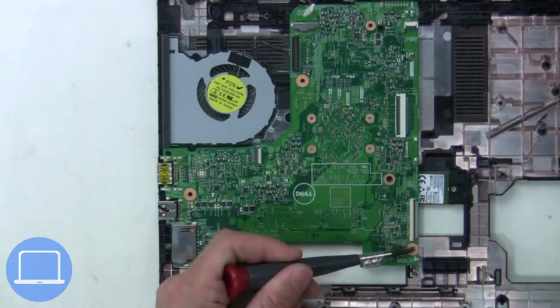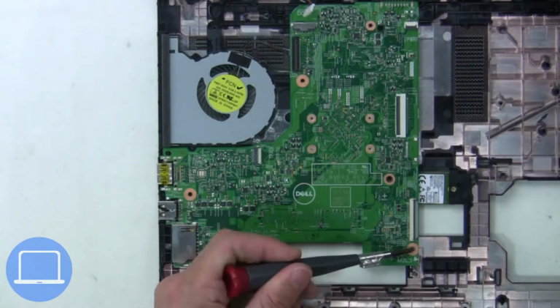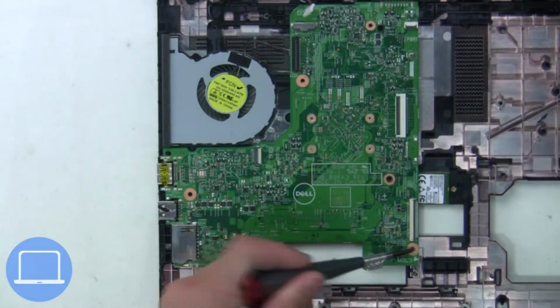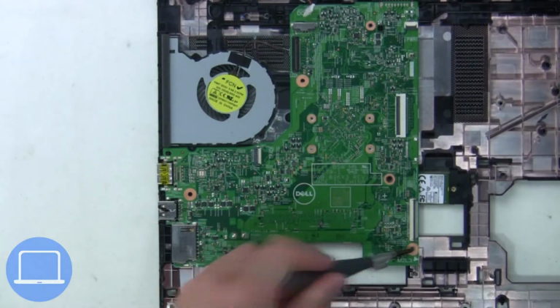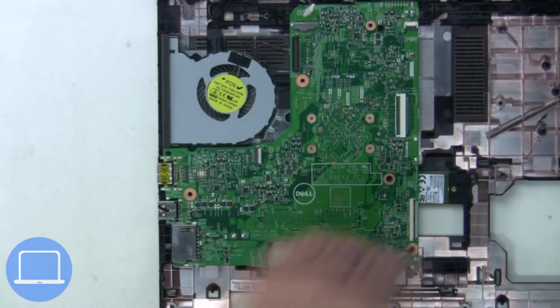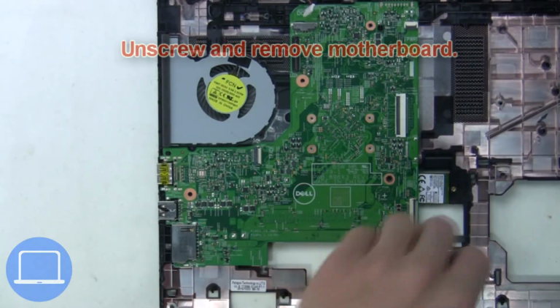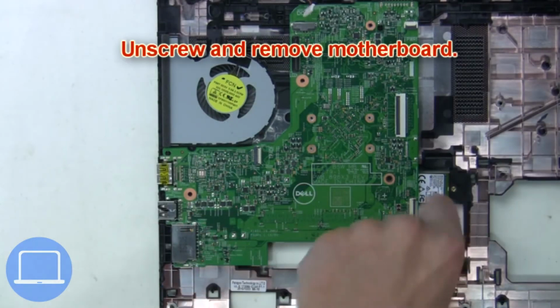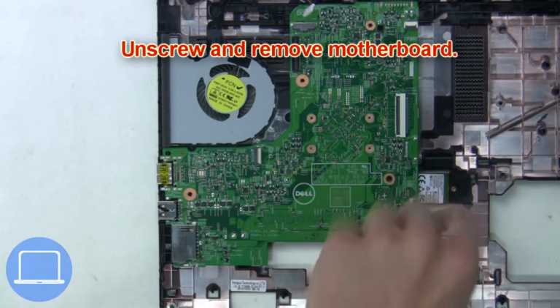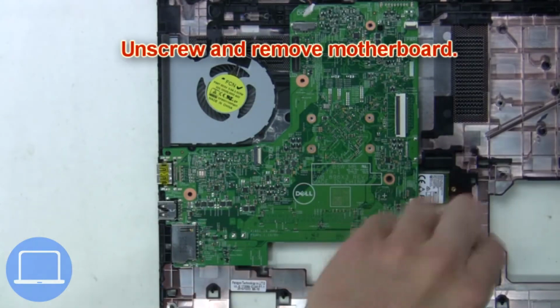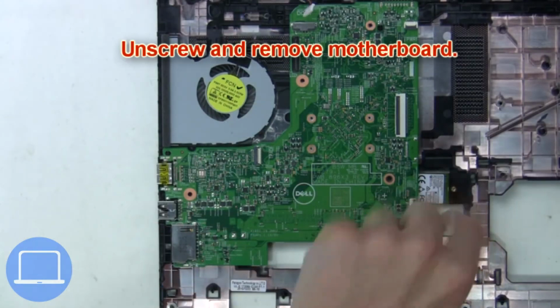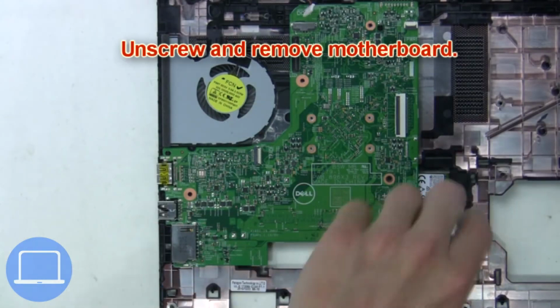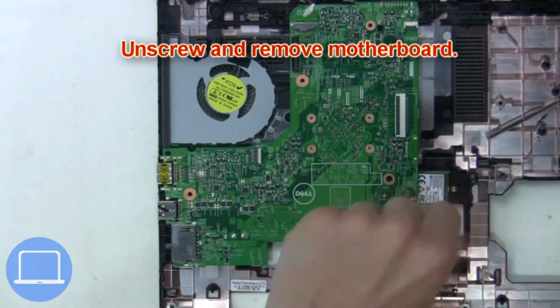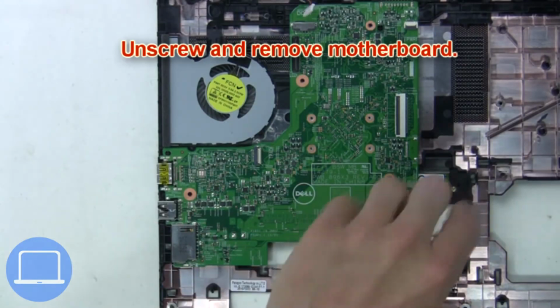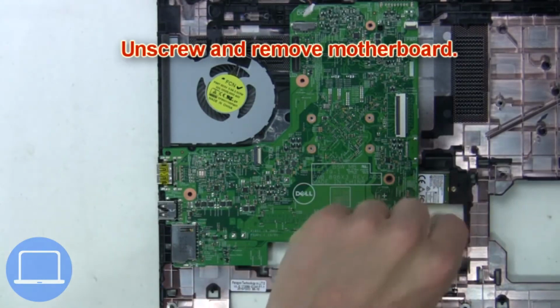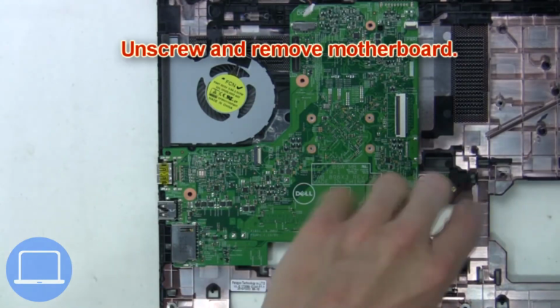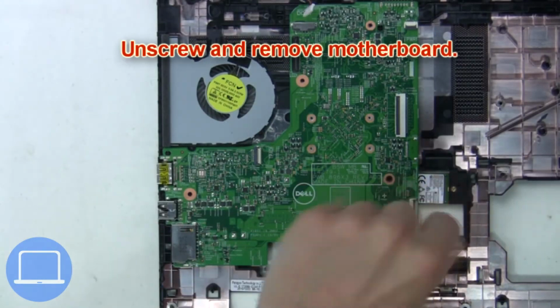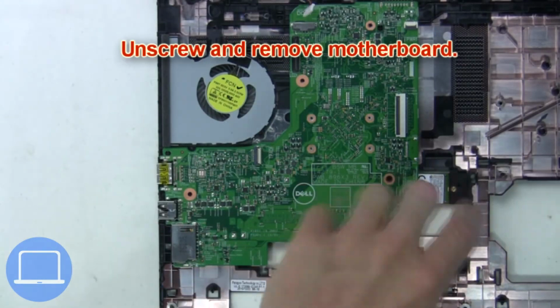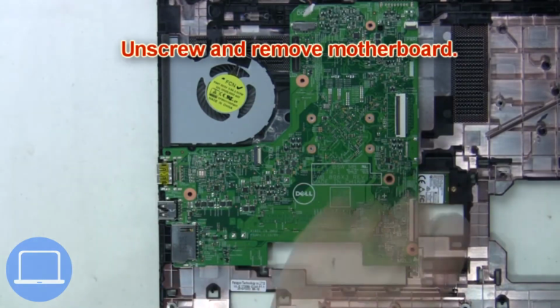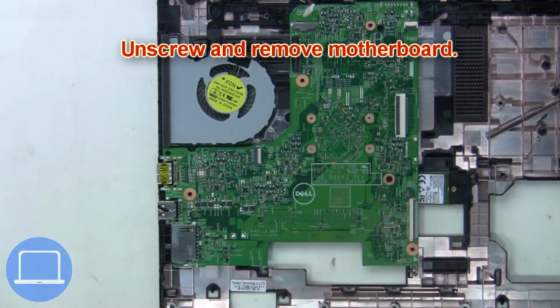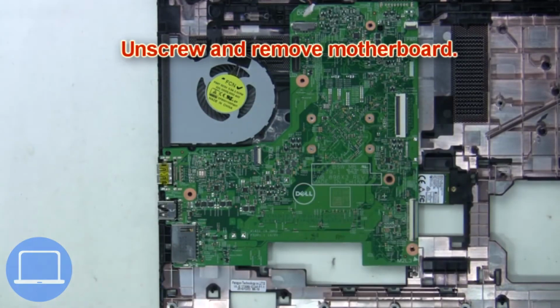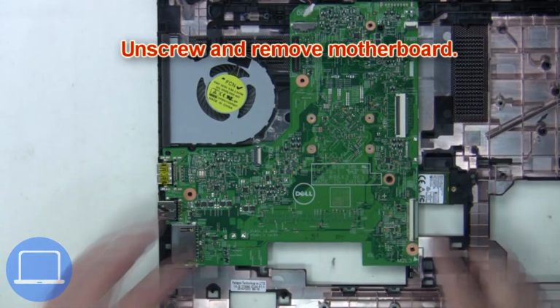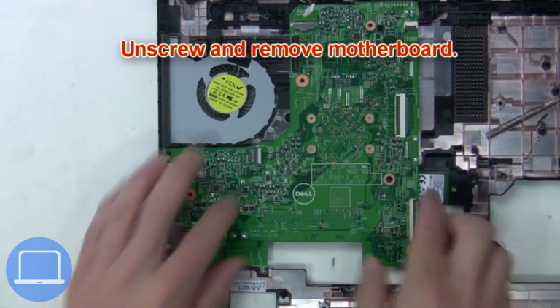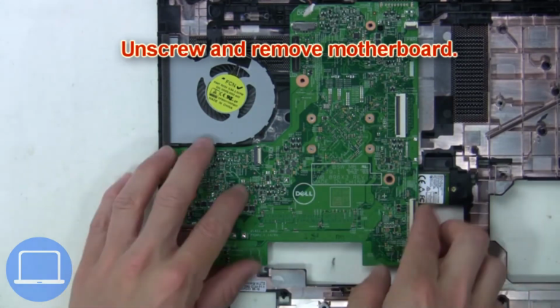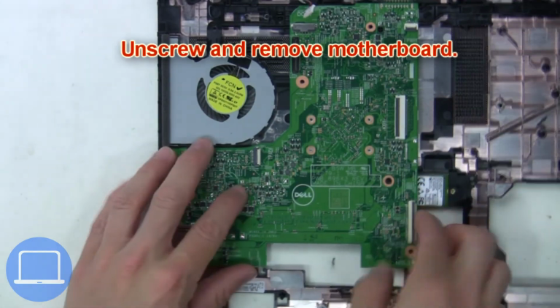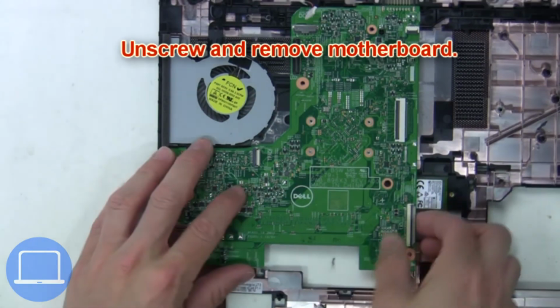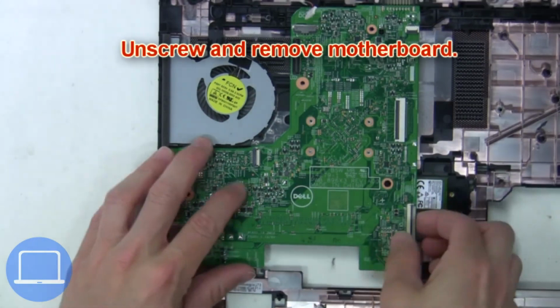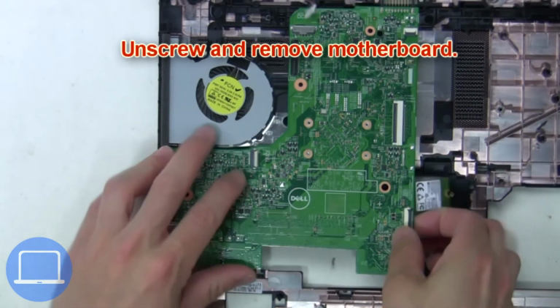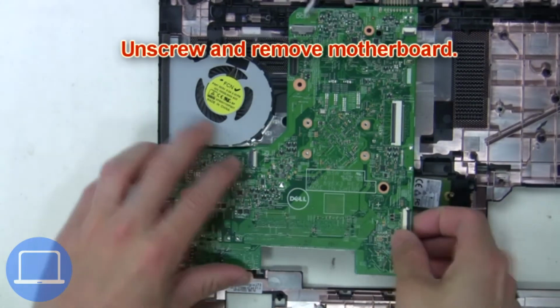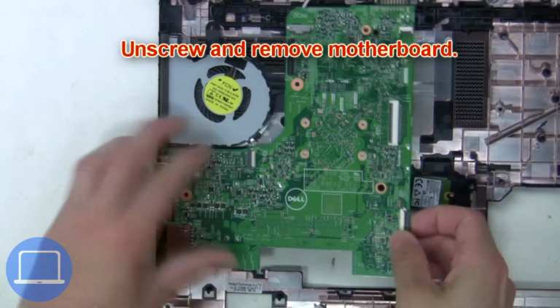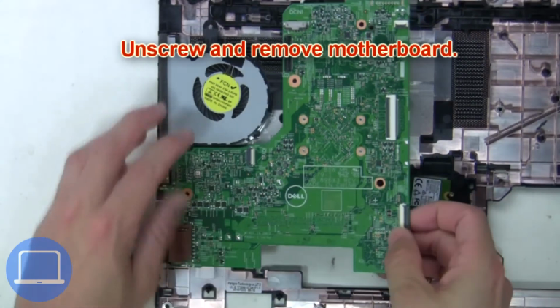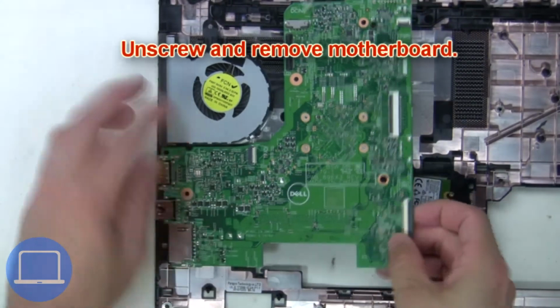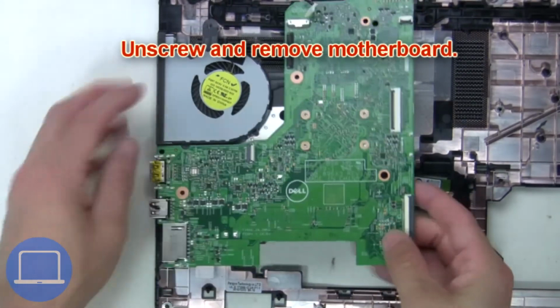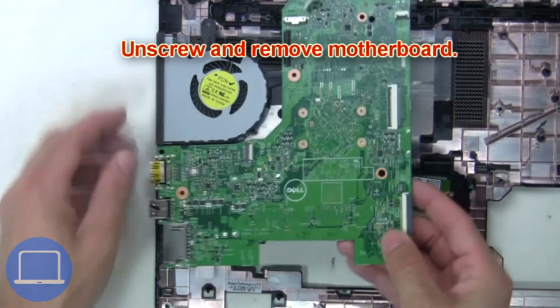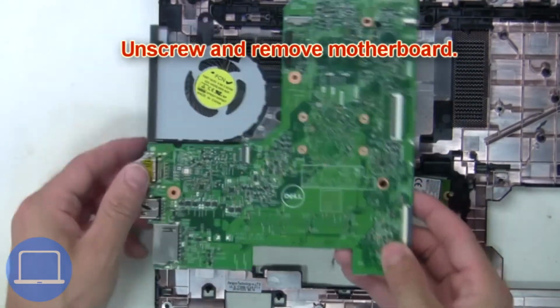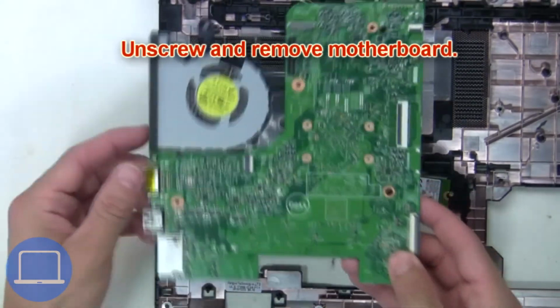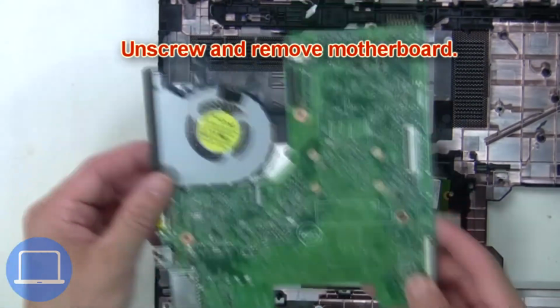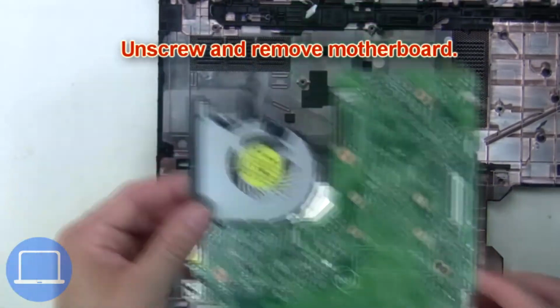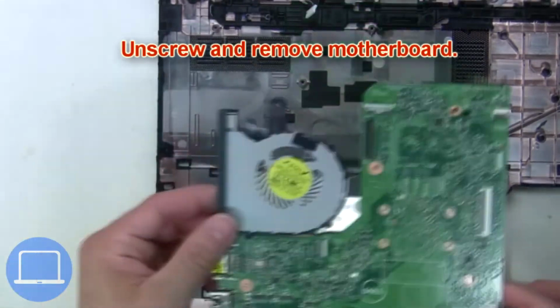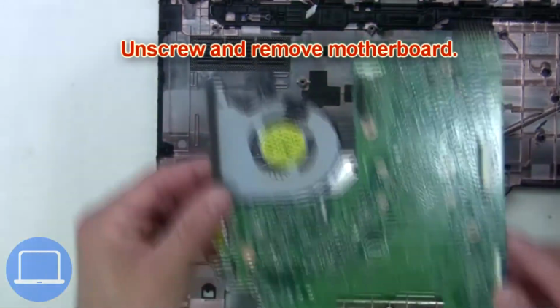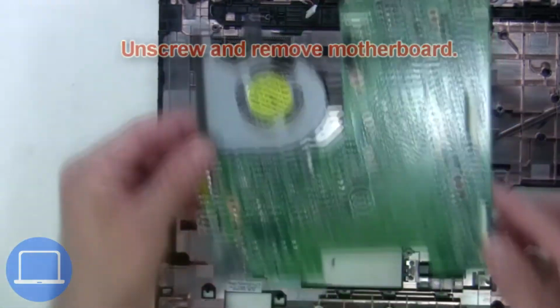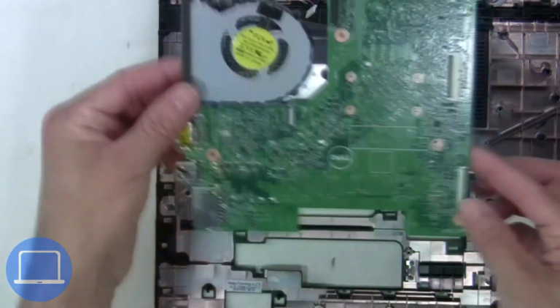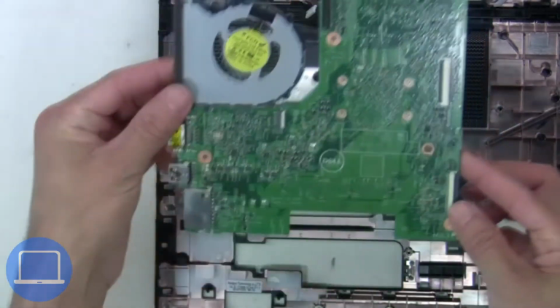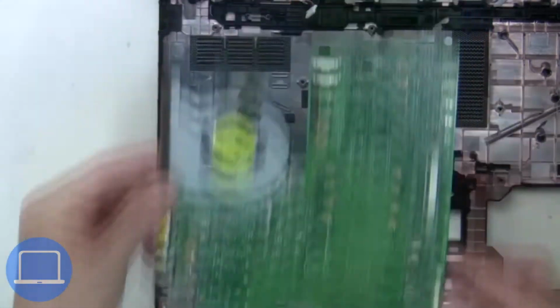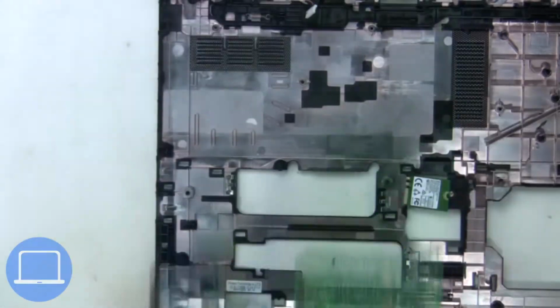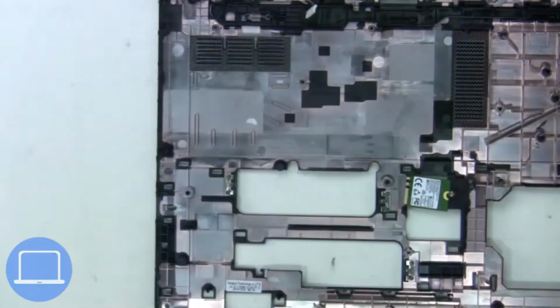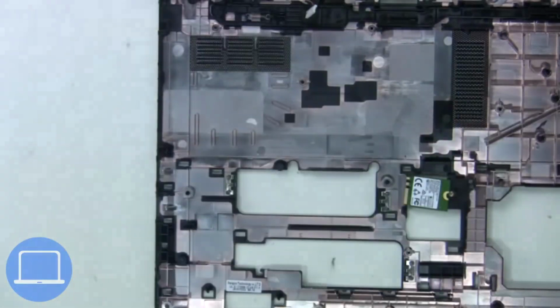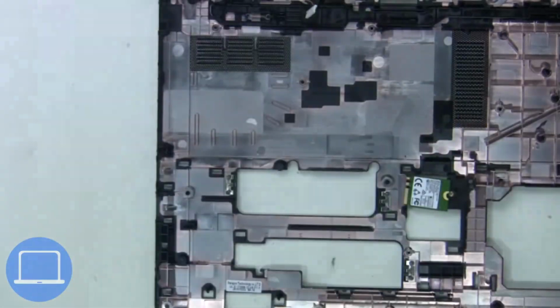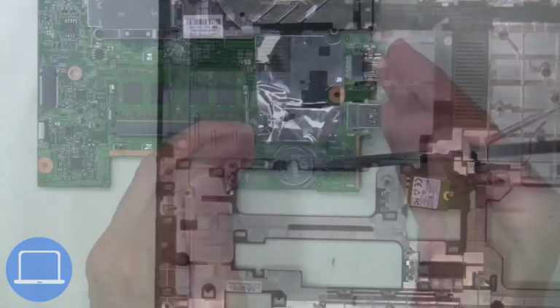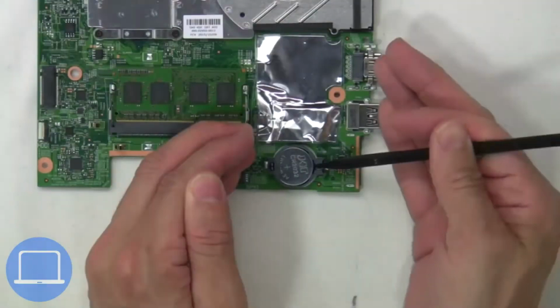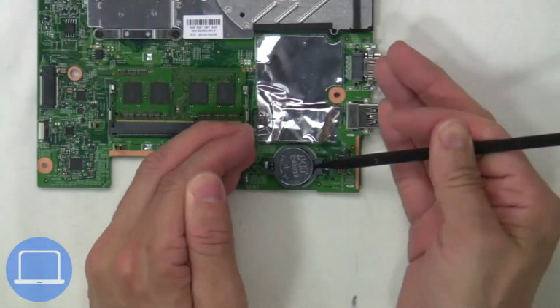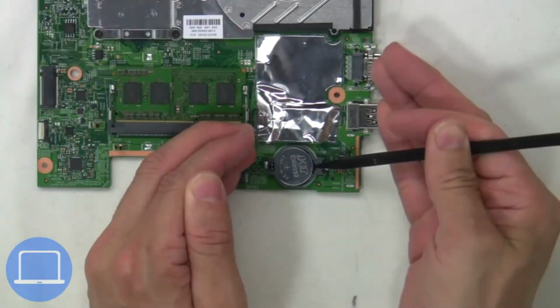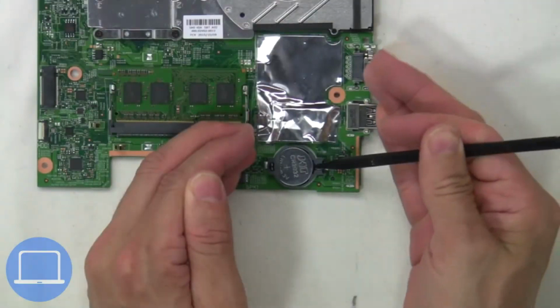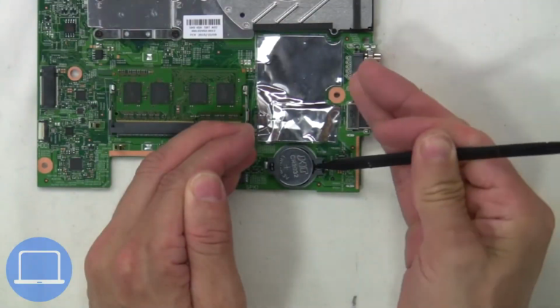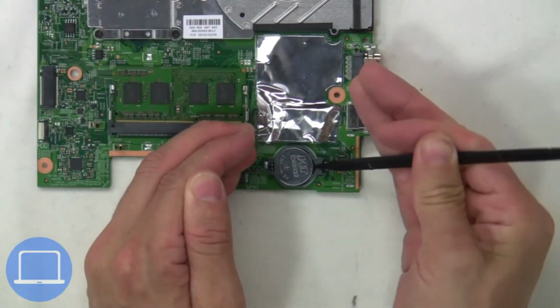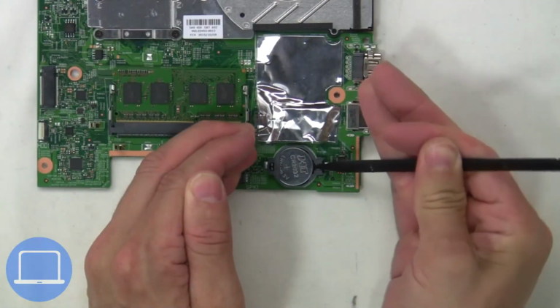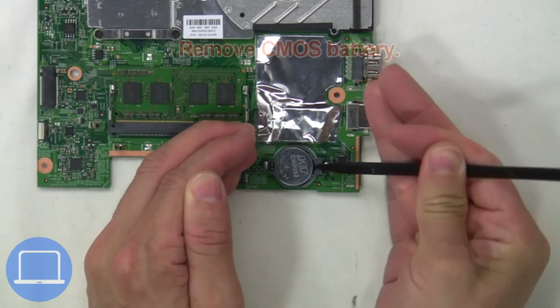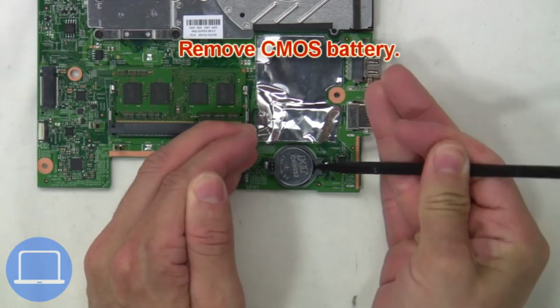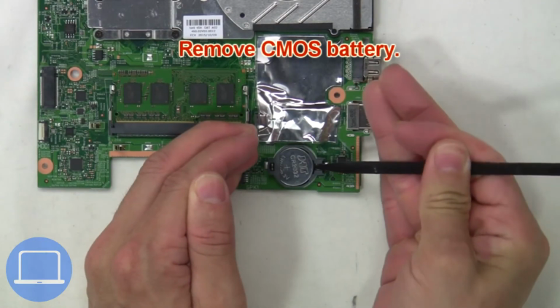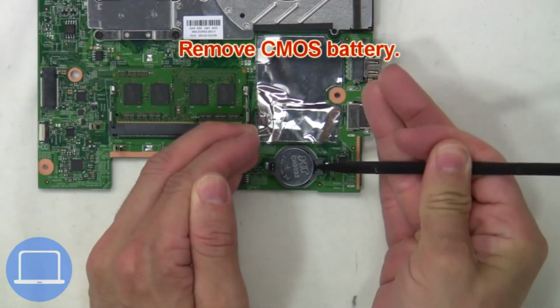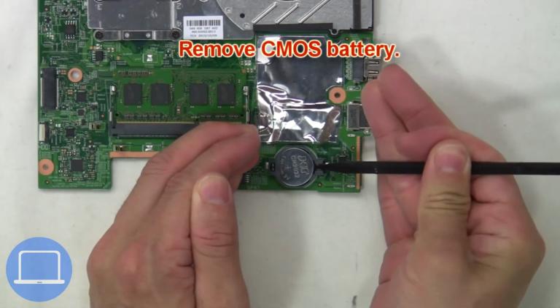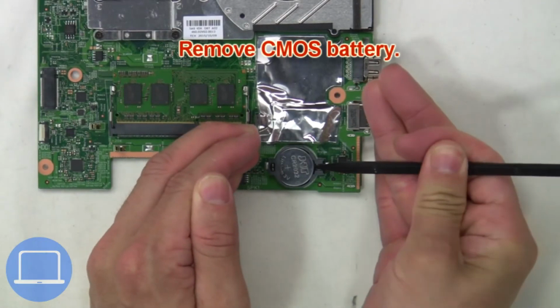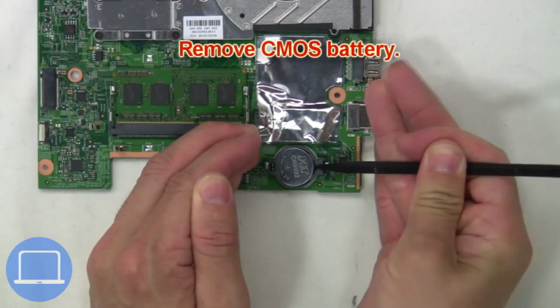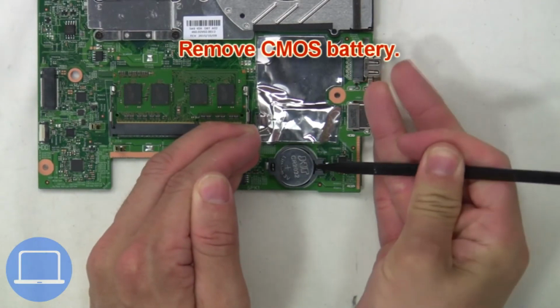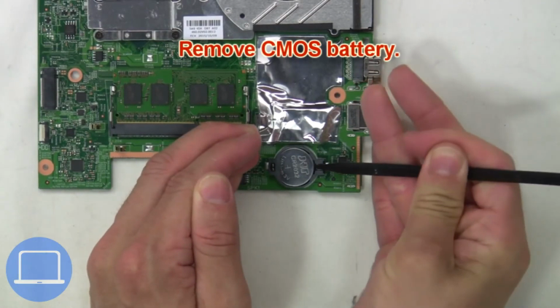Now unscrew and remove the motherboard. Then remove the CMOS.